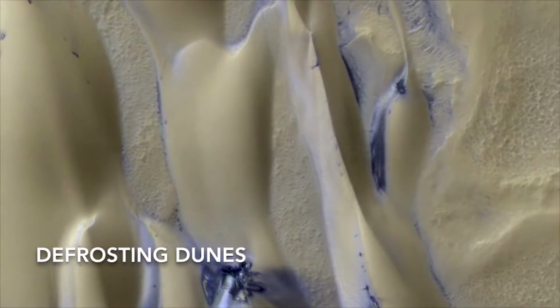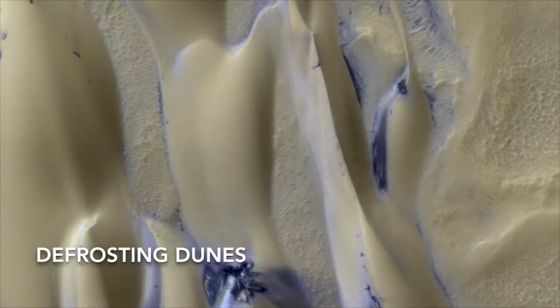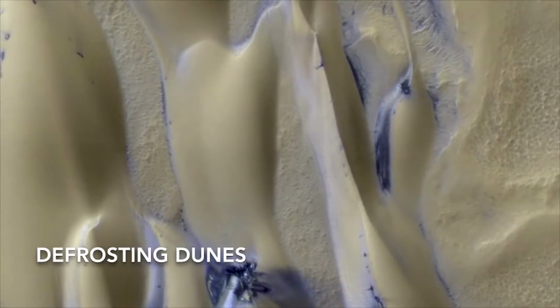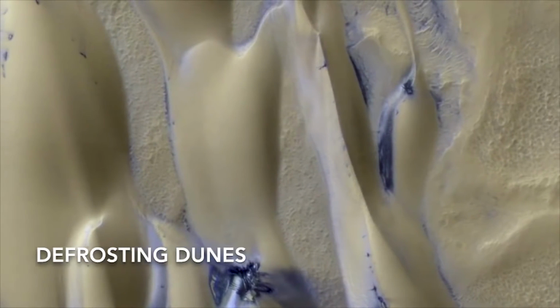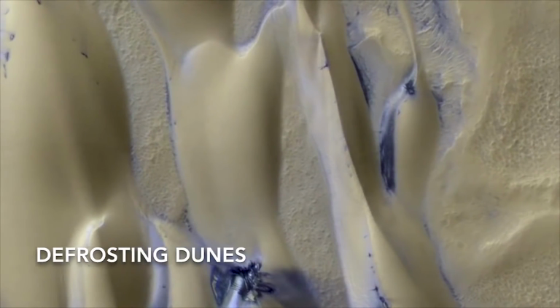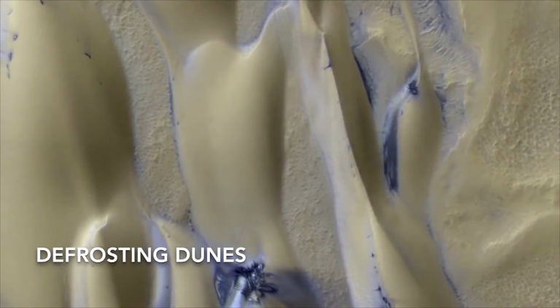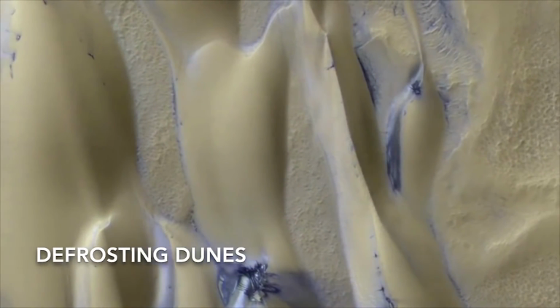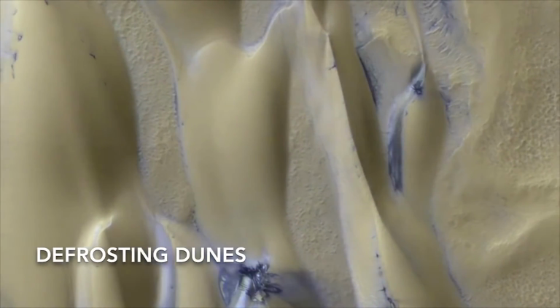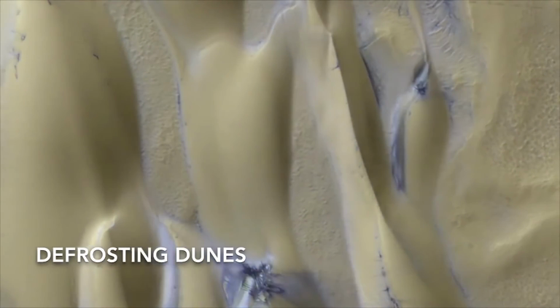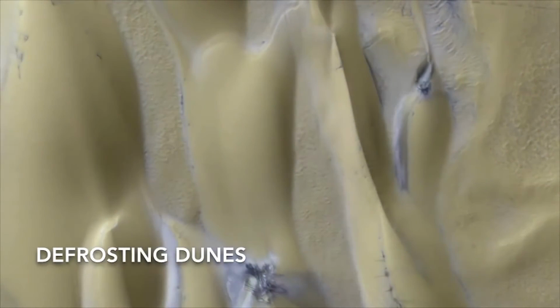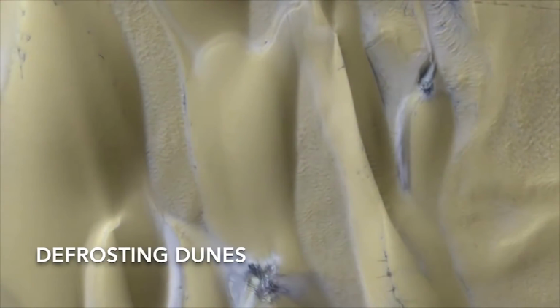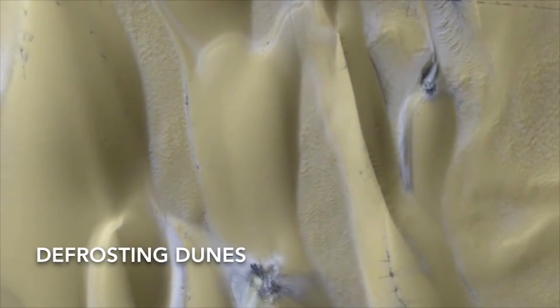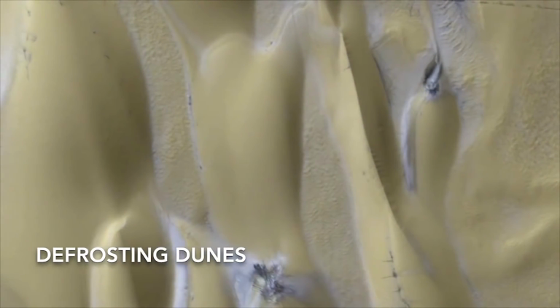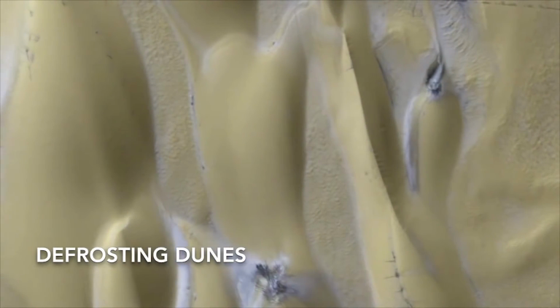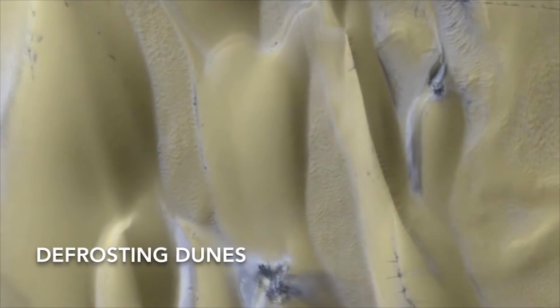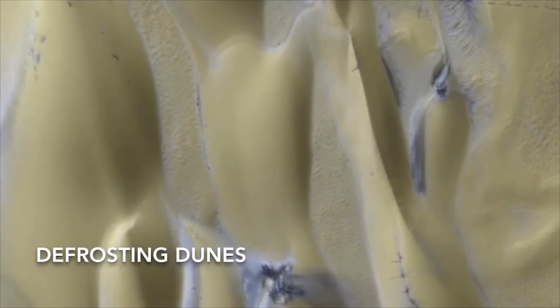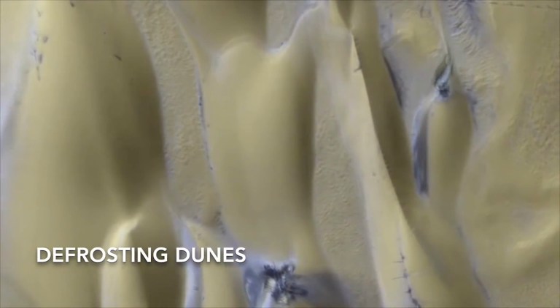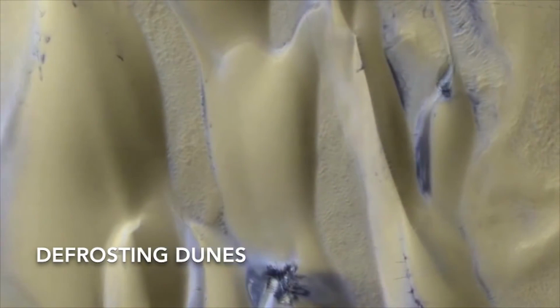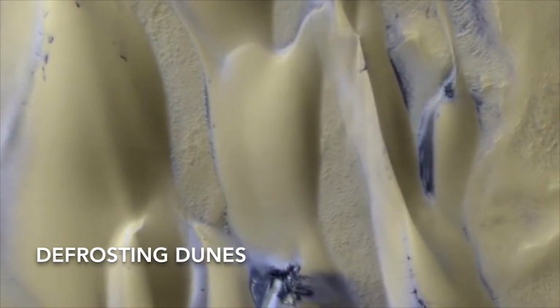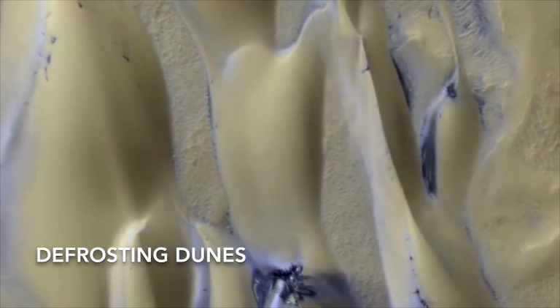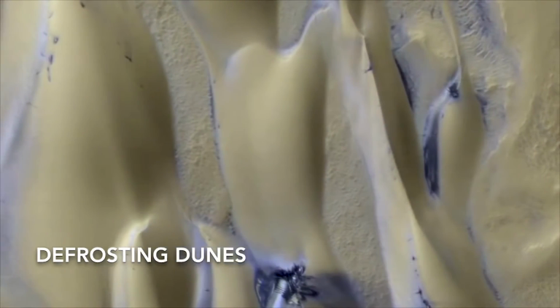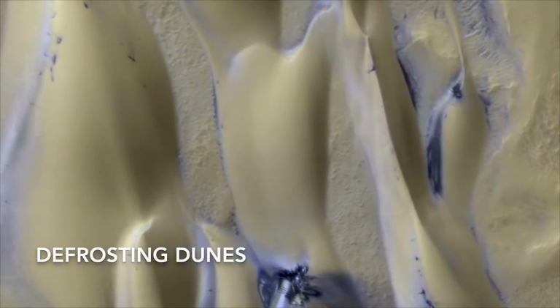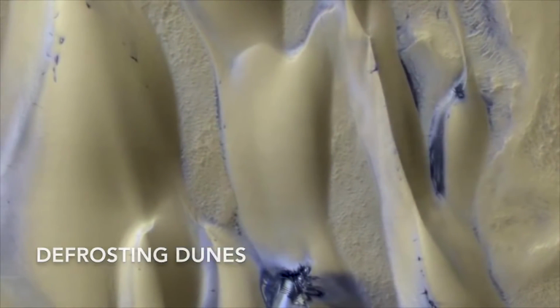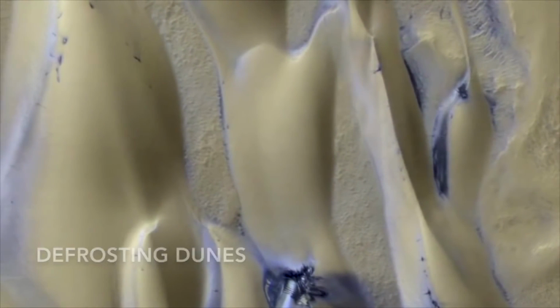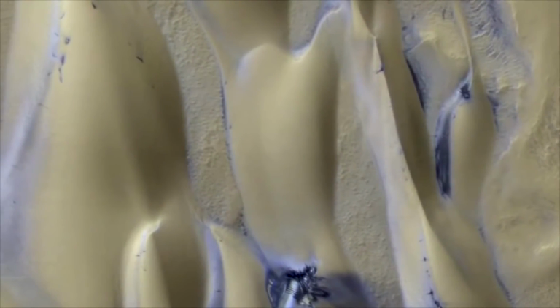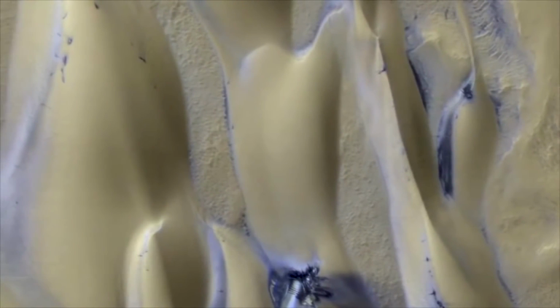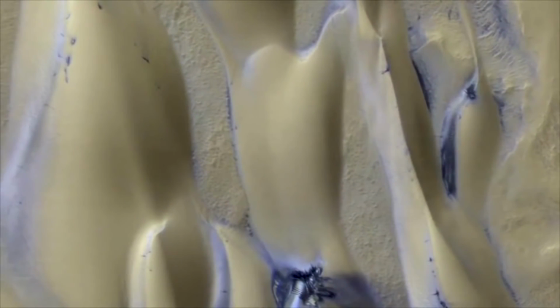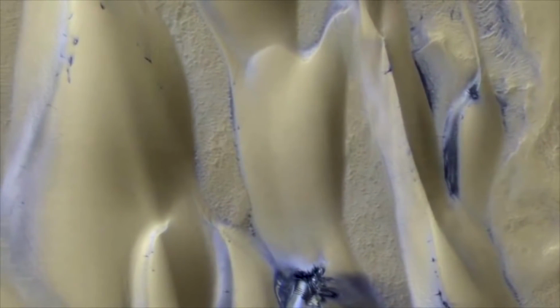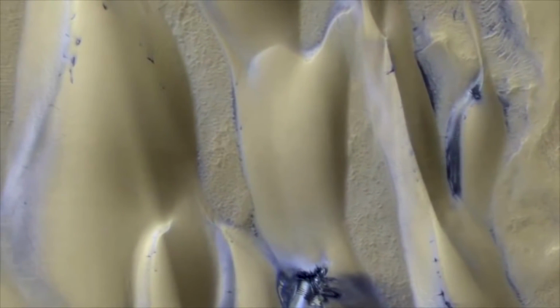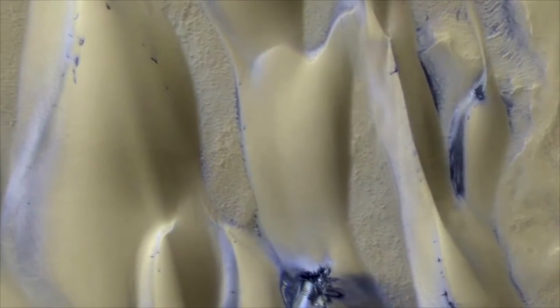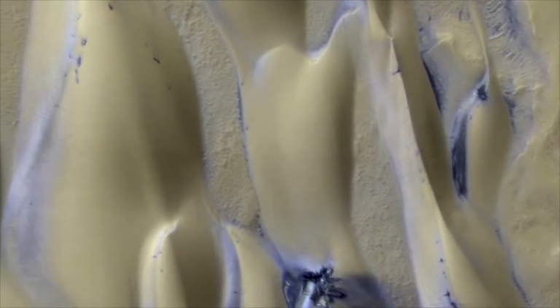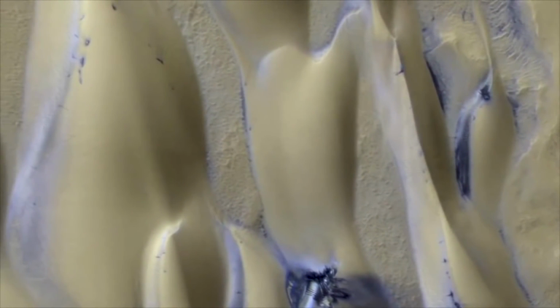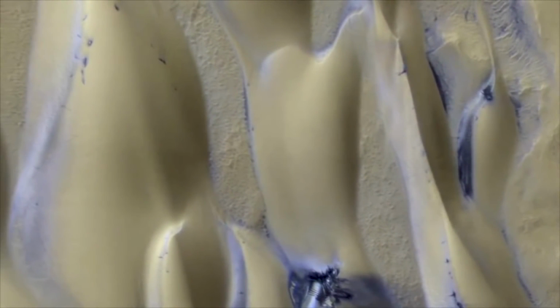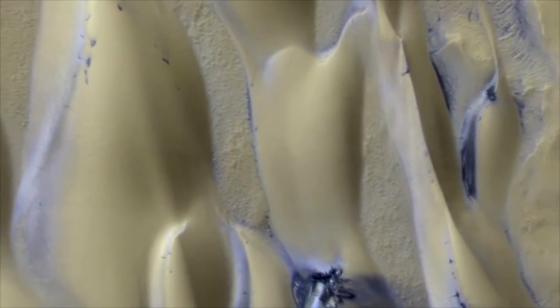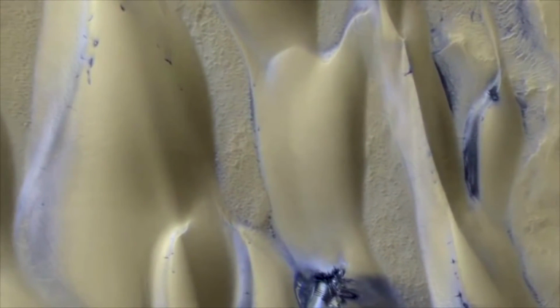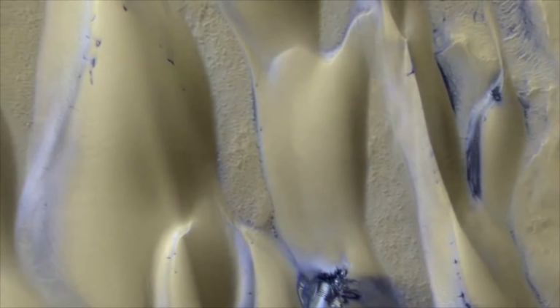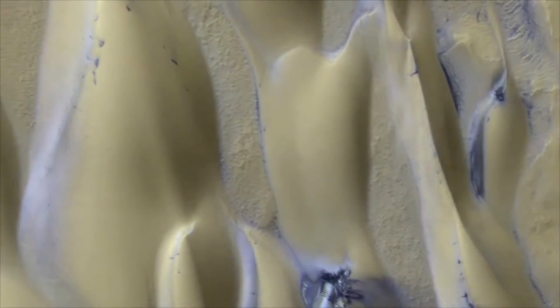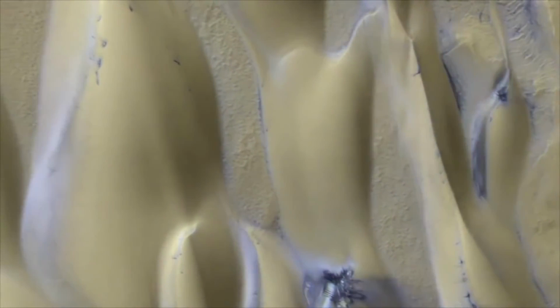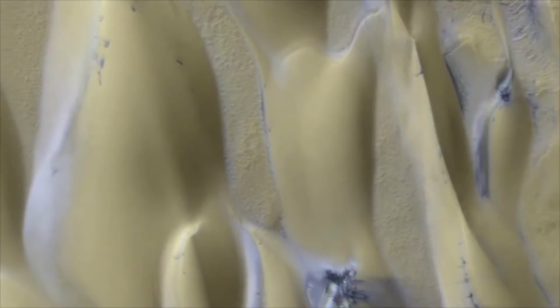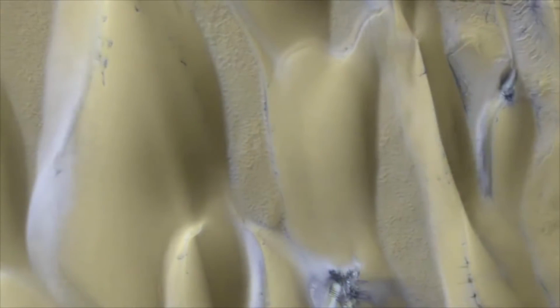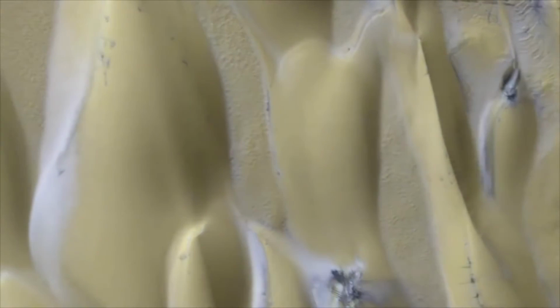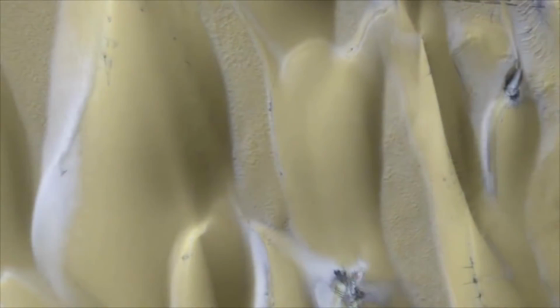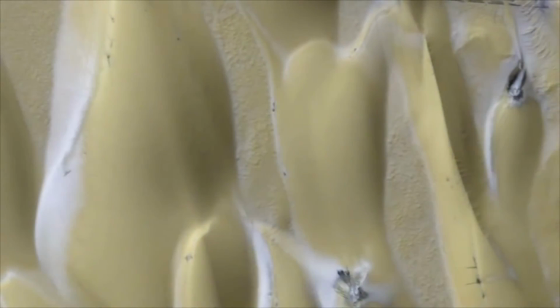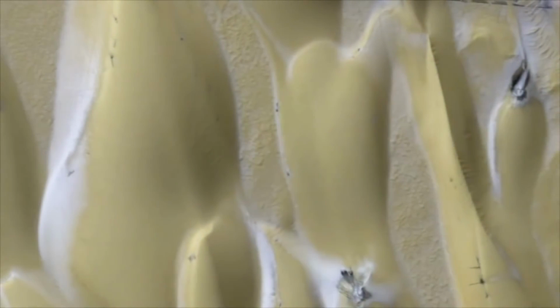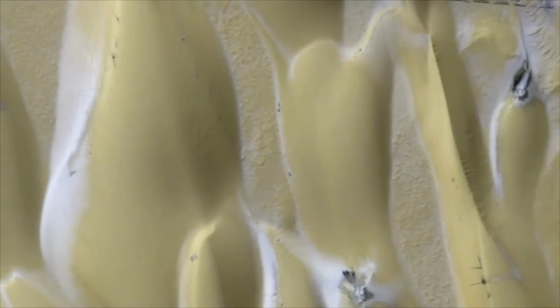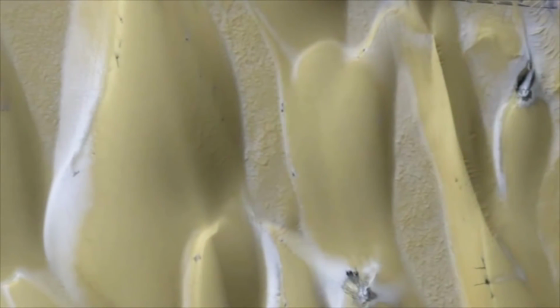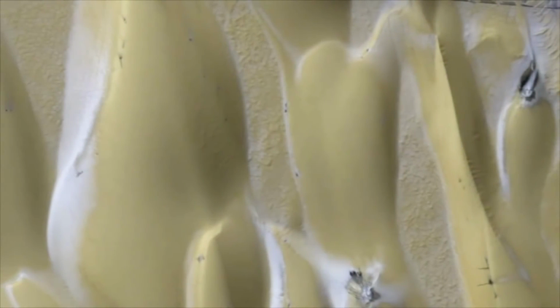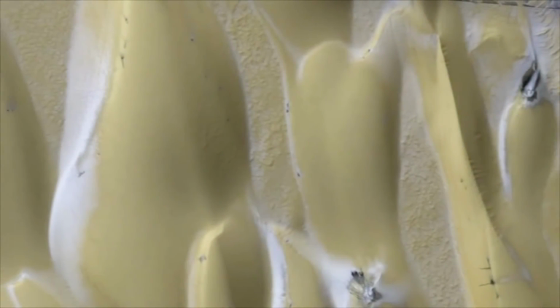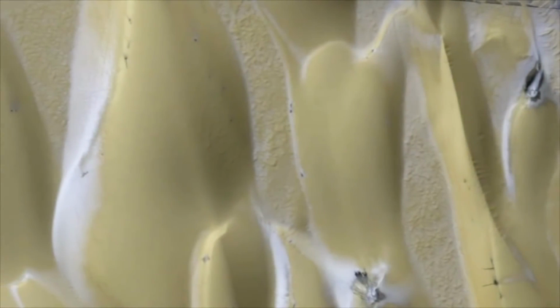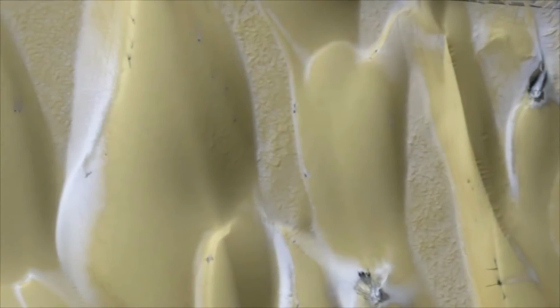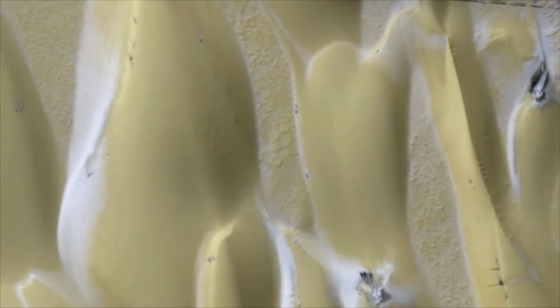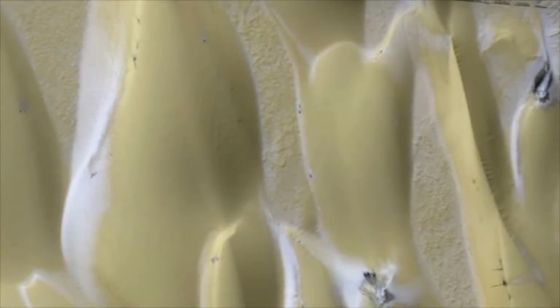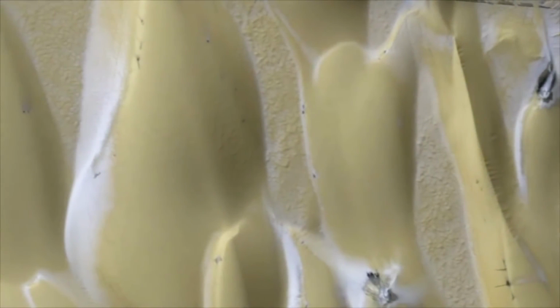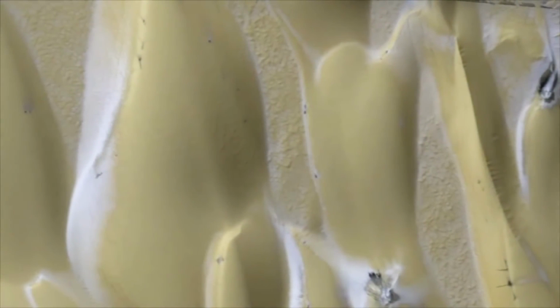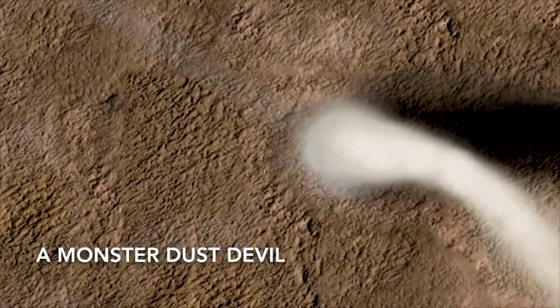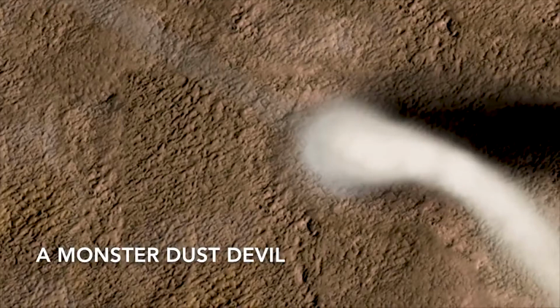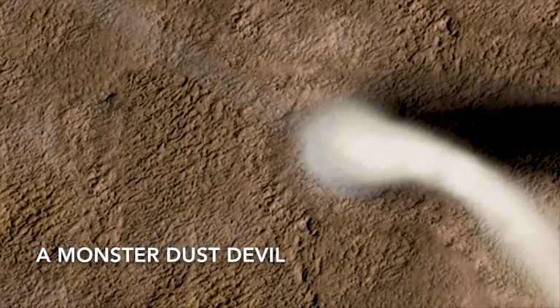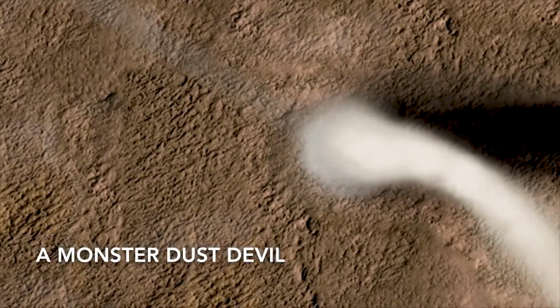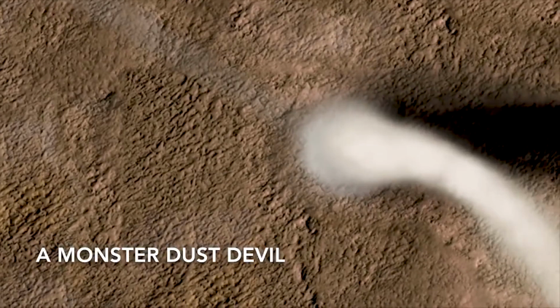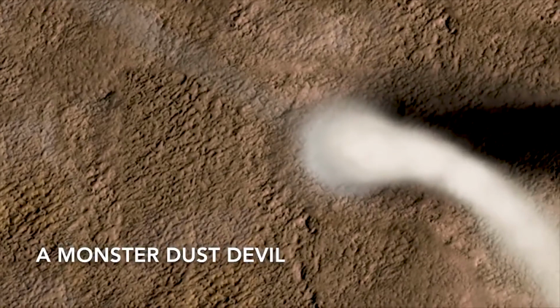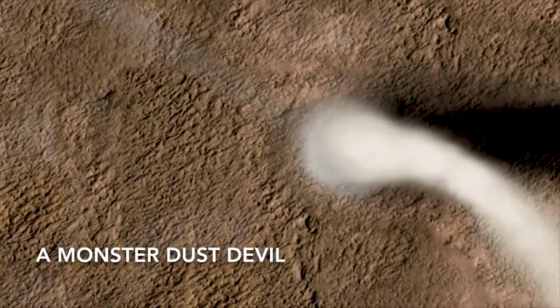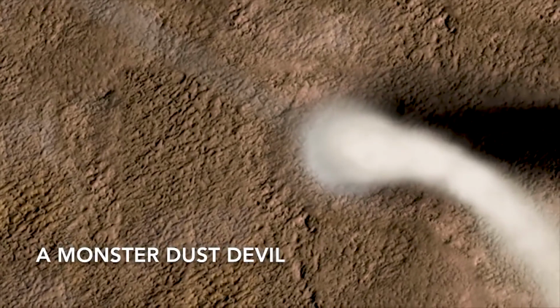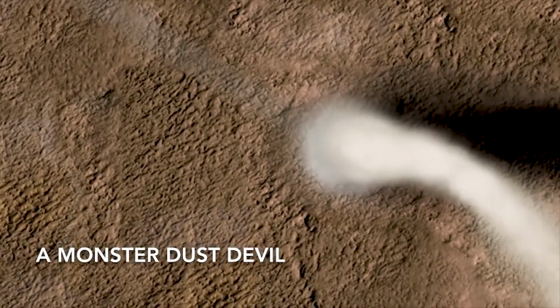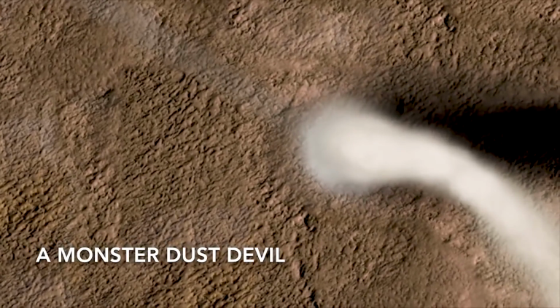It turns out it was a rock fall that we had caught at the exact right moment. HiRISE has shown us that Mars is an active place, with avalanches, dust devils, and new impact craters being spotted all over the planet.